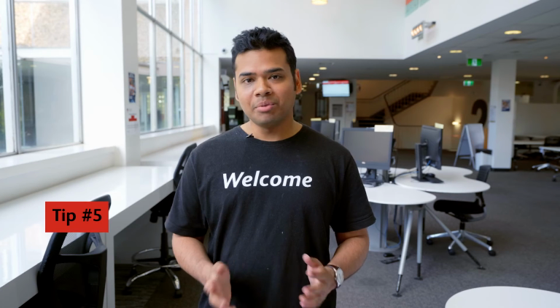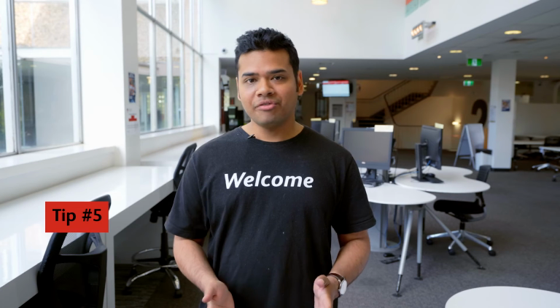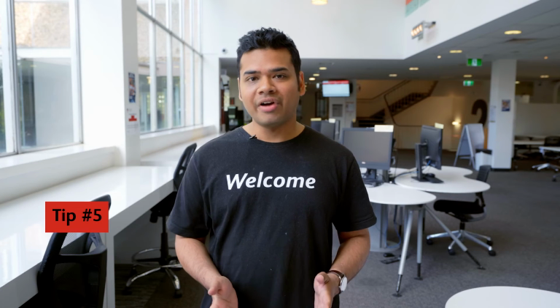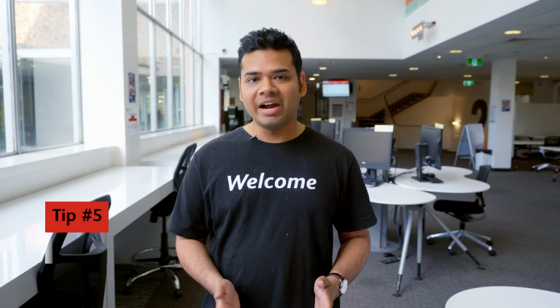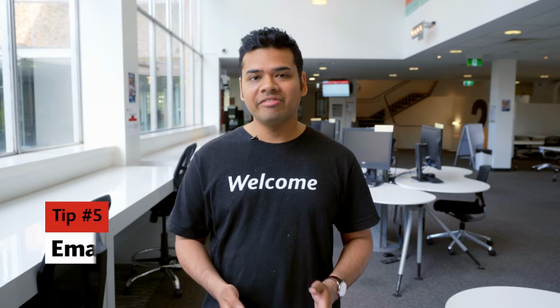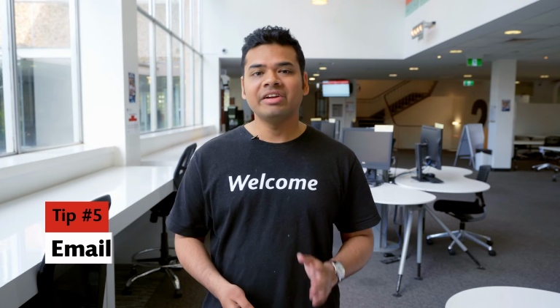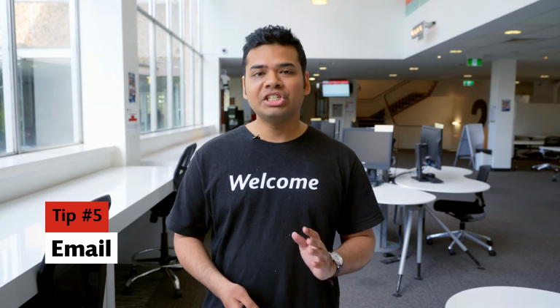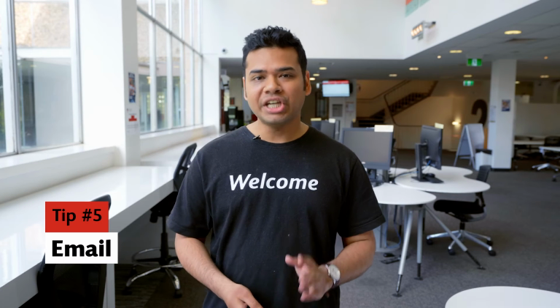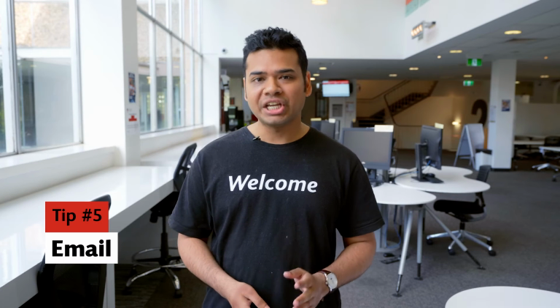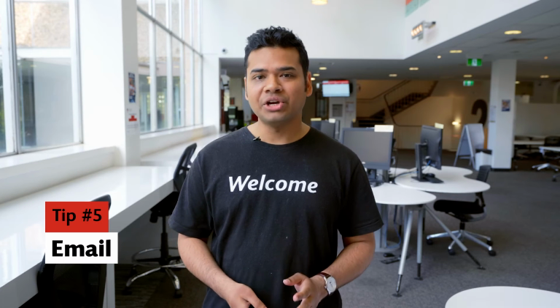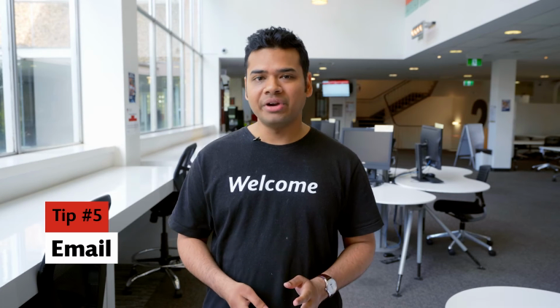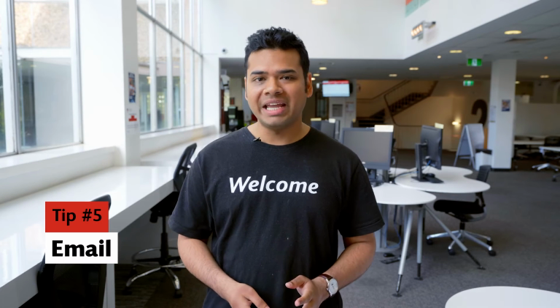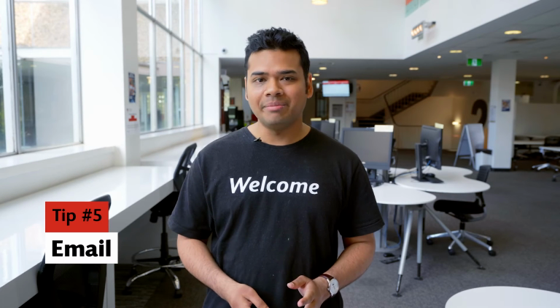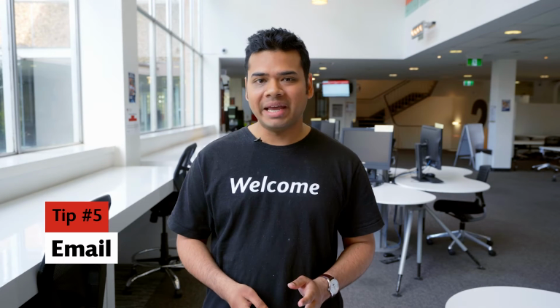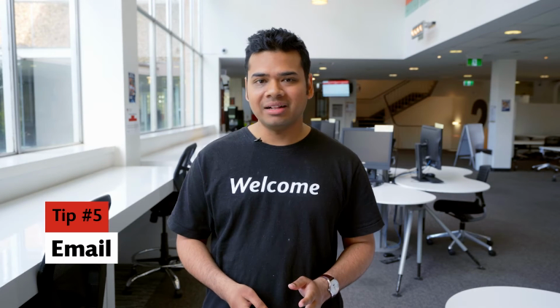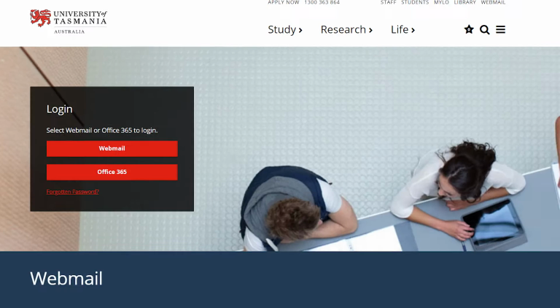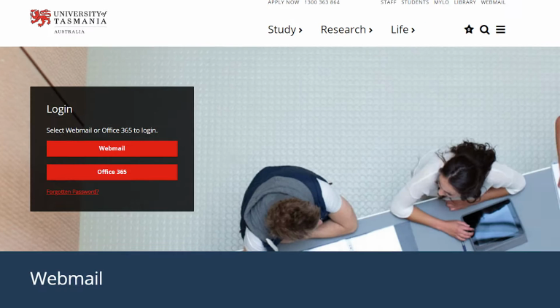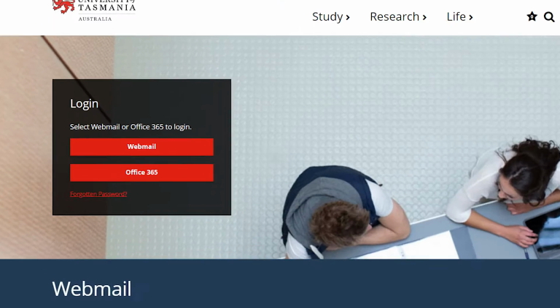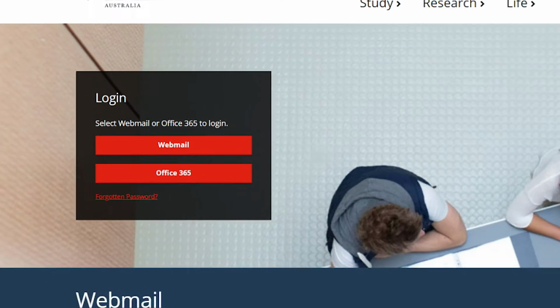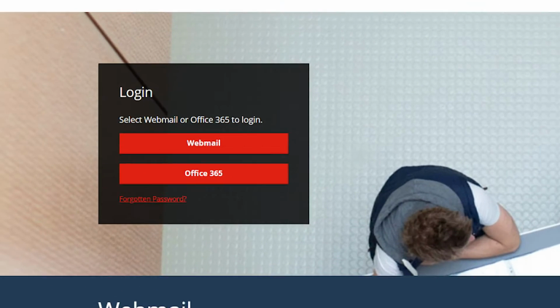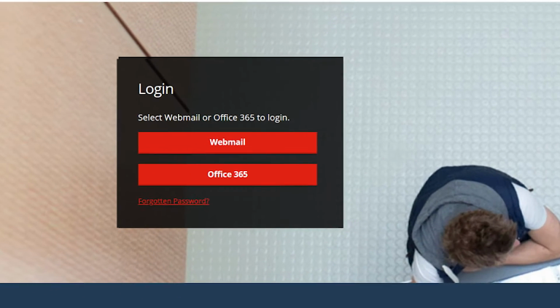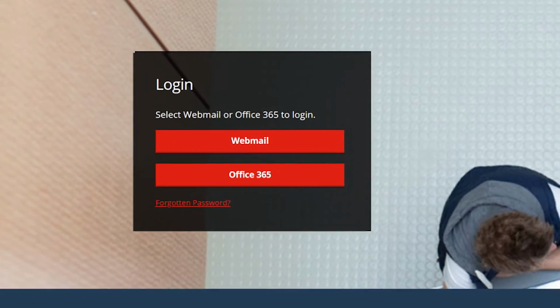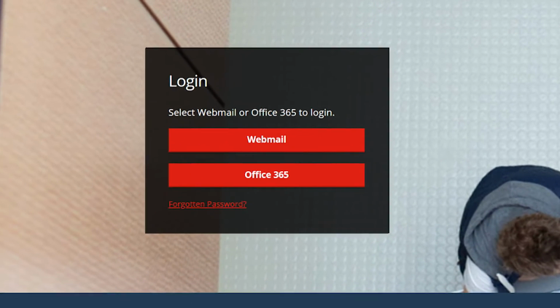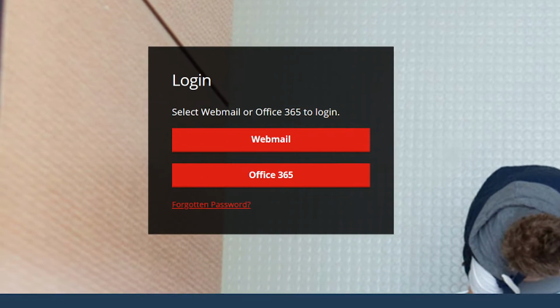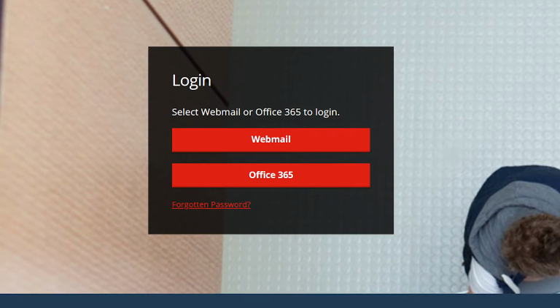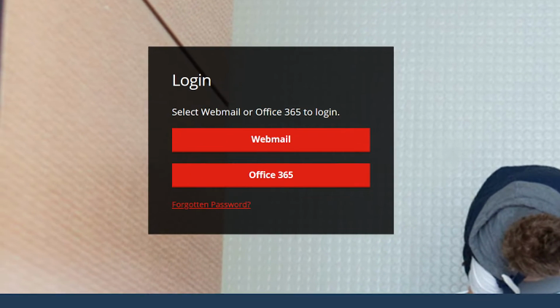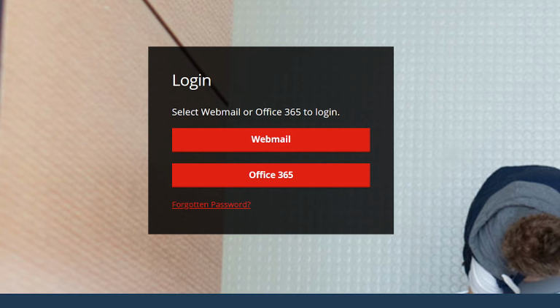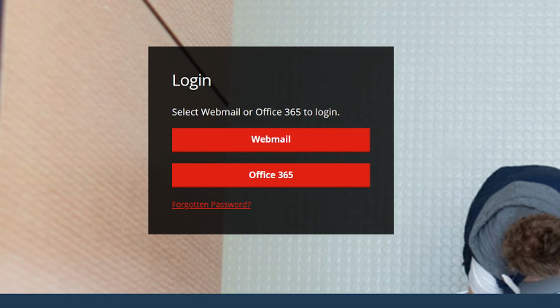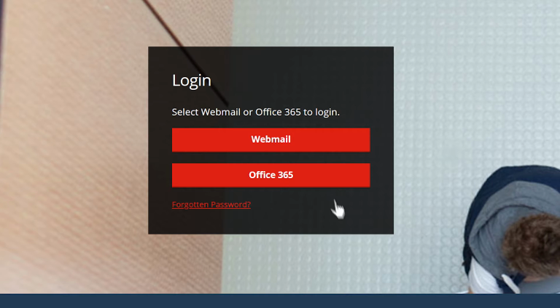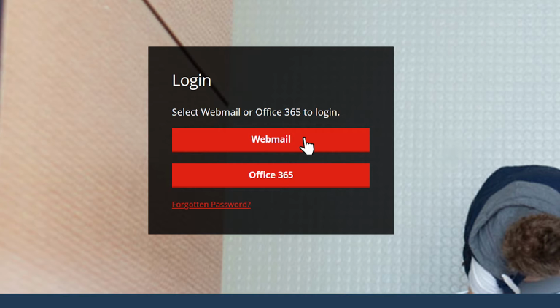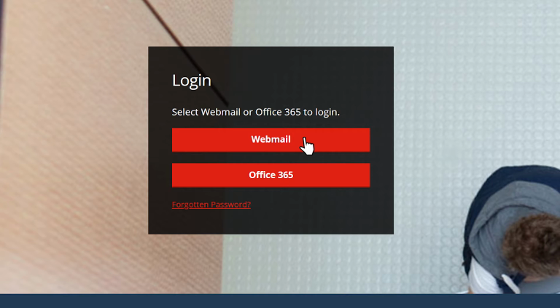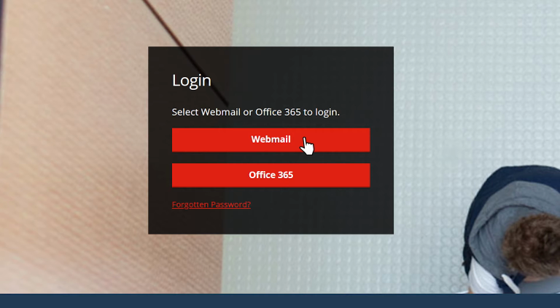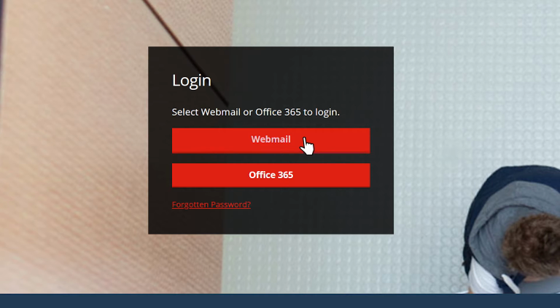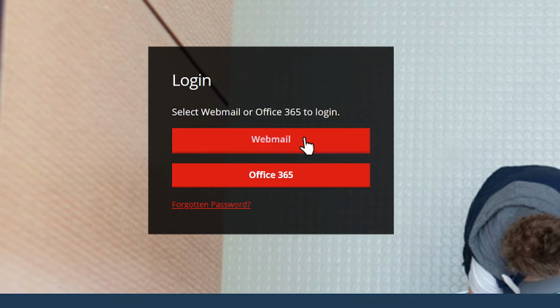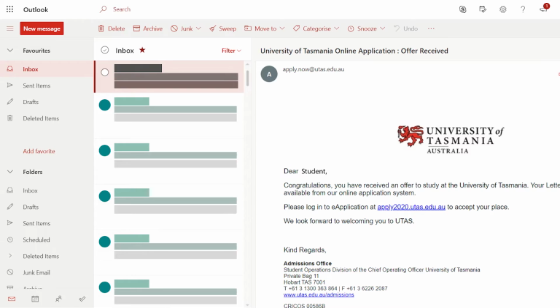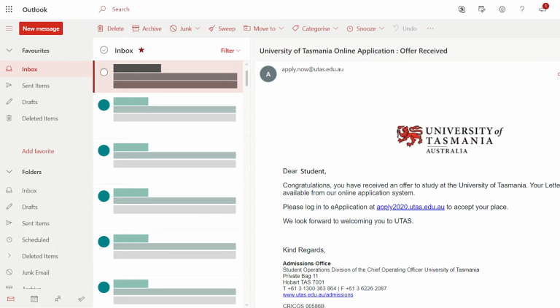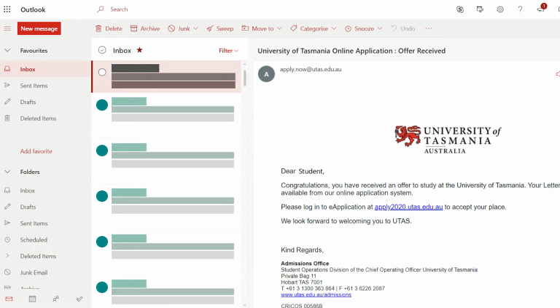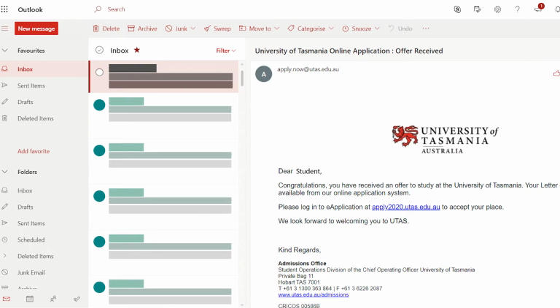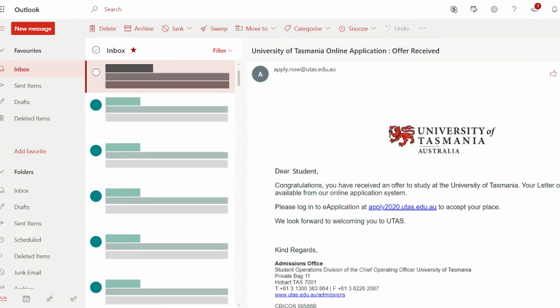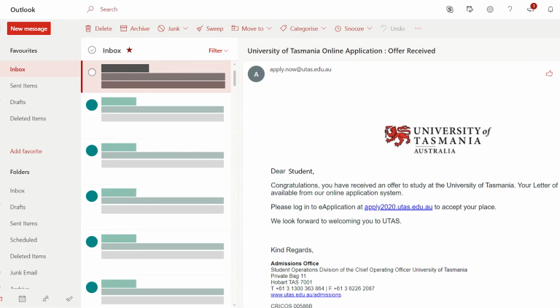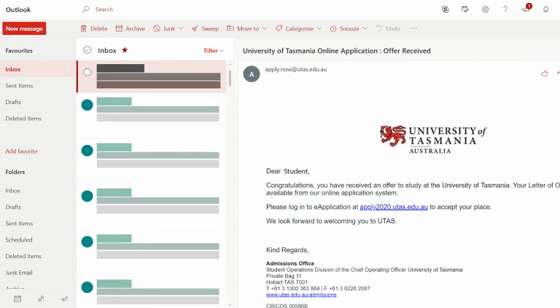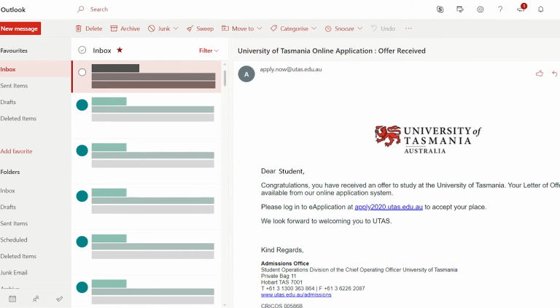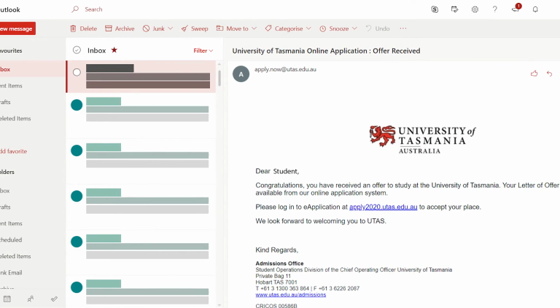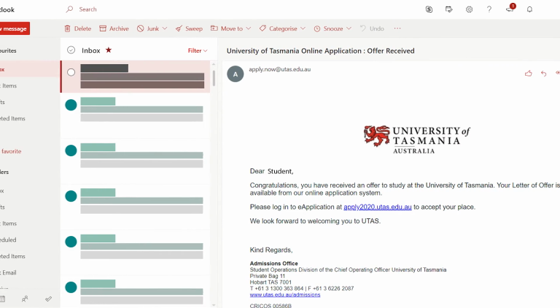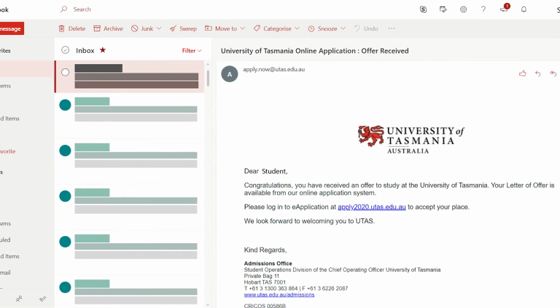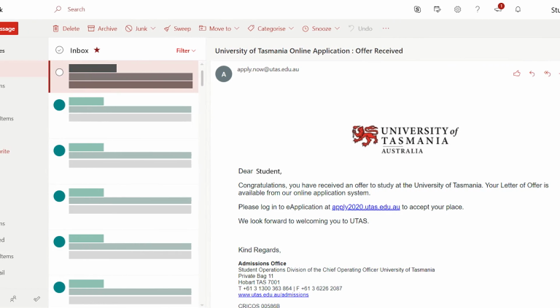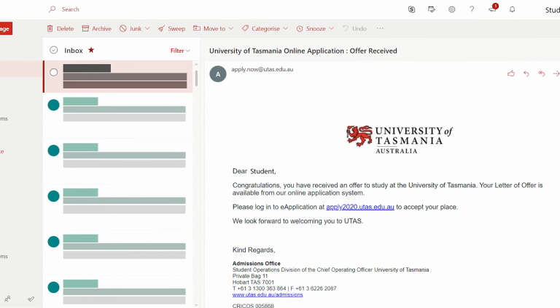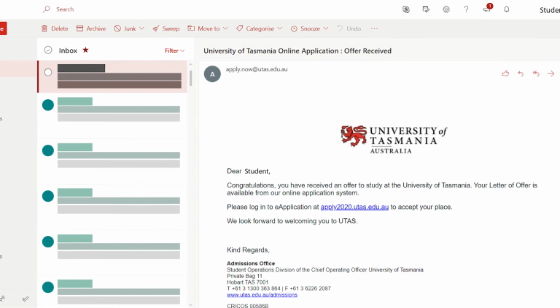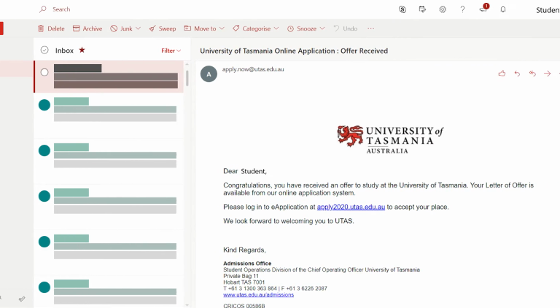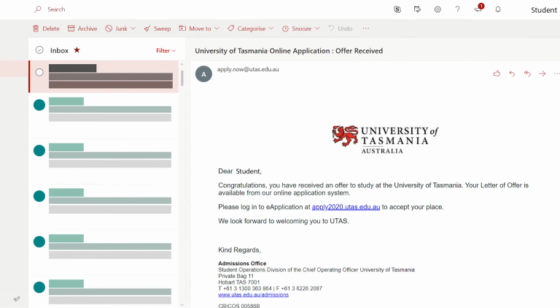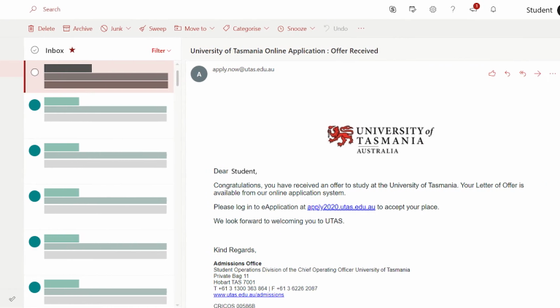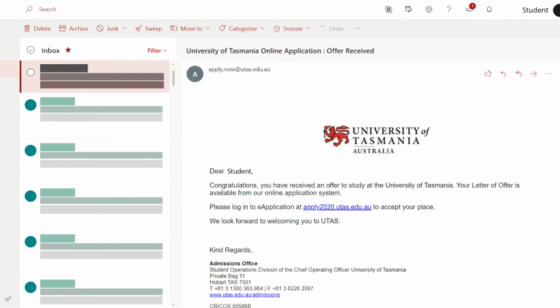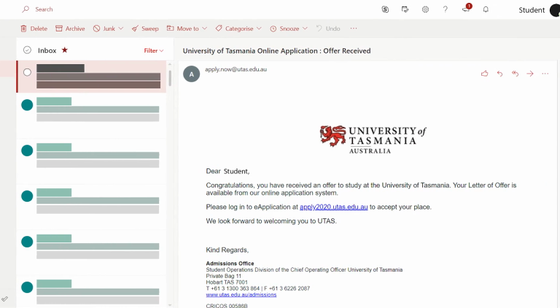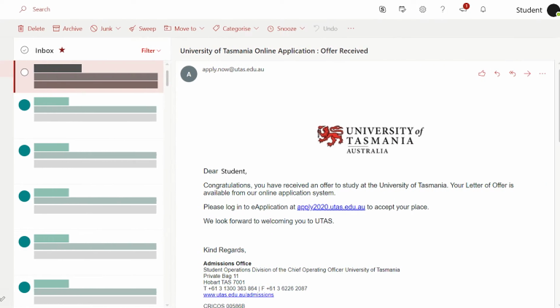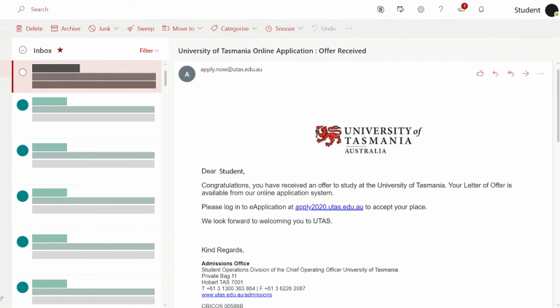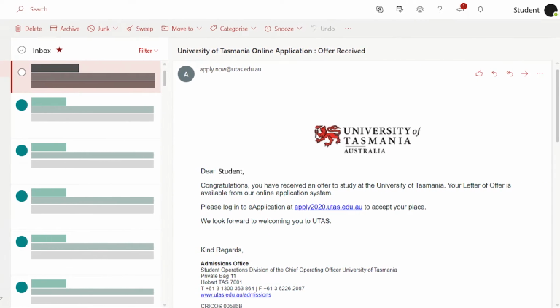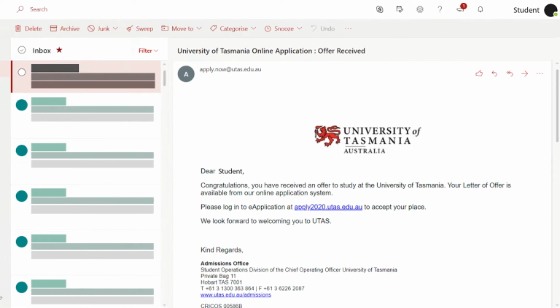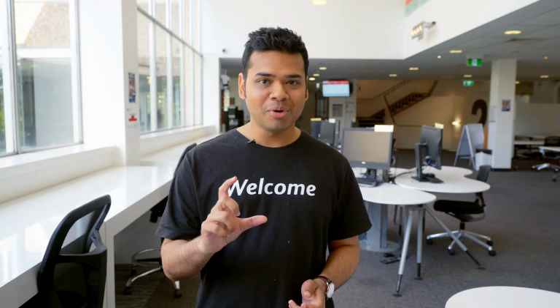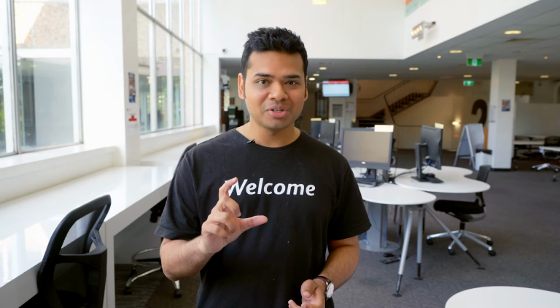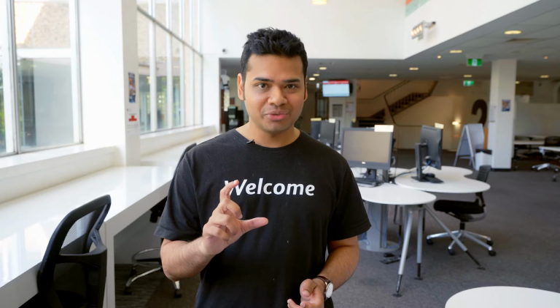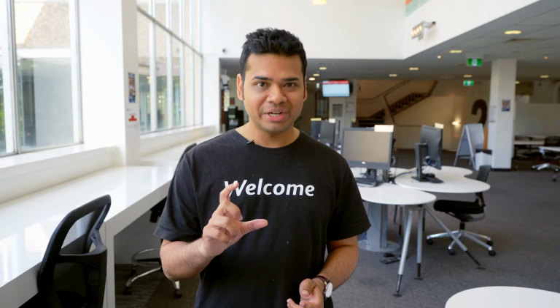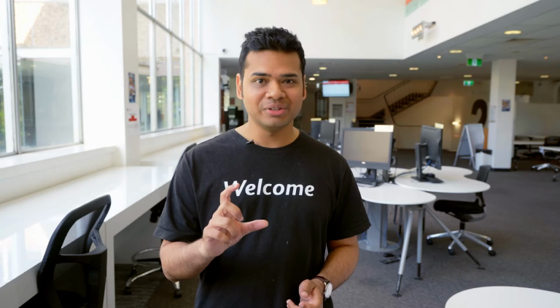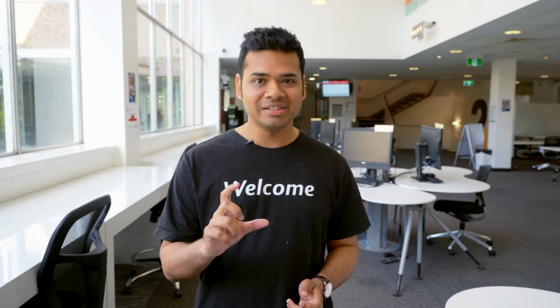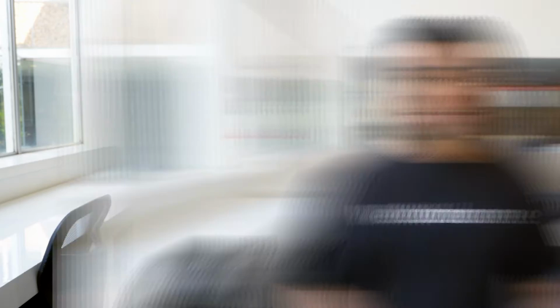Number five, check your email. Your university email keeps you up to date with all the important things that you need to know, so check your inbox regularly.